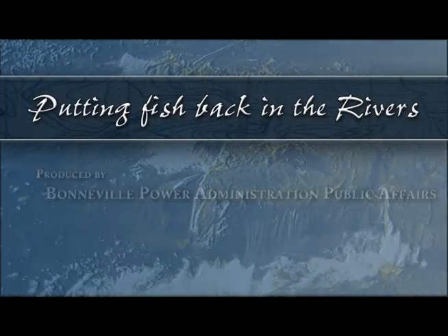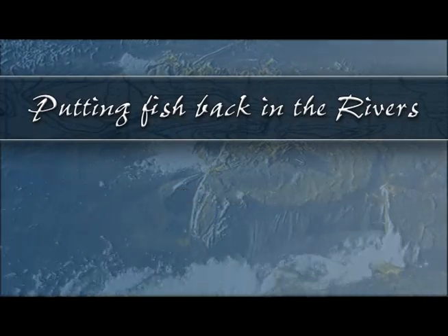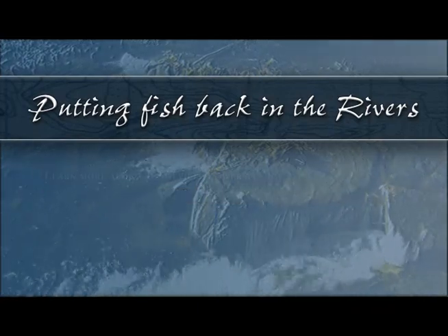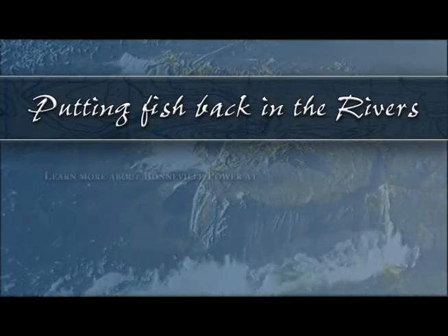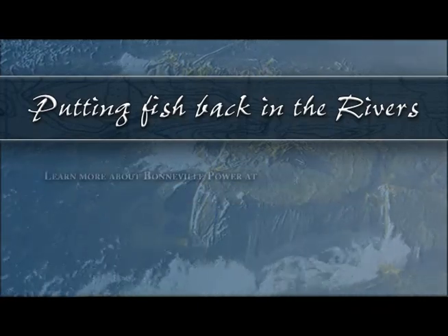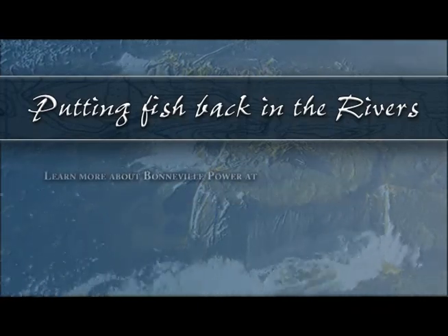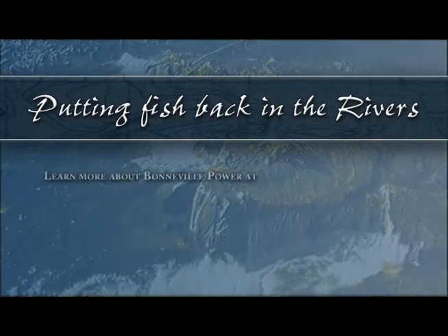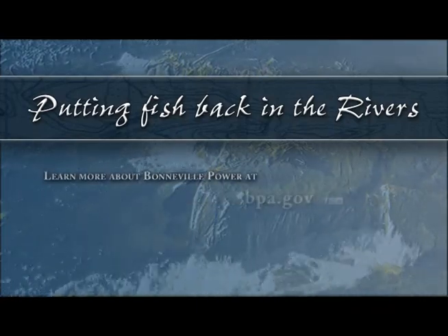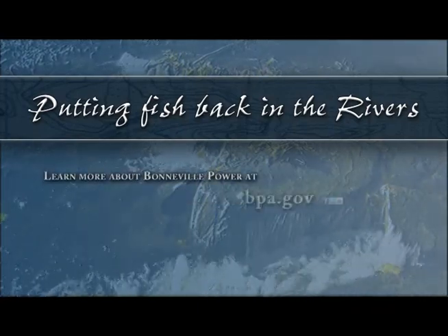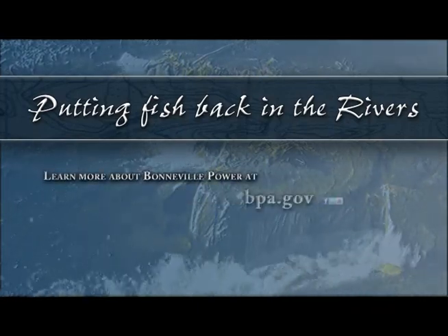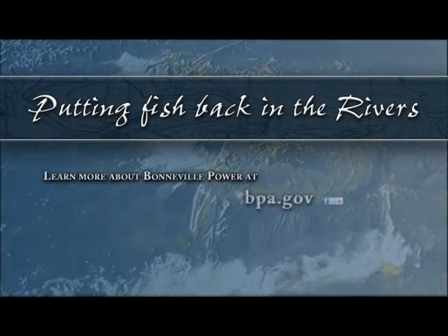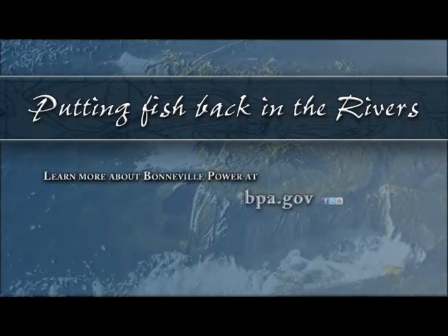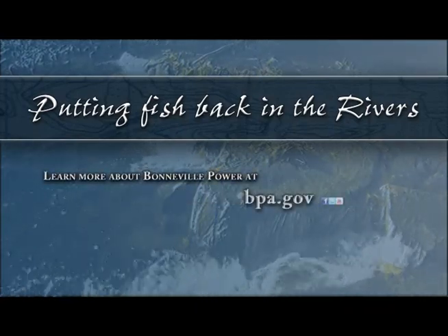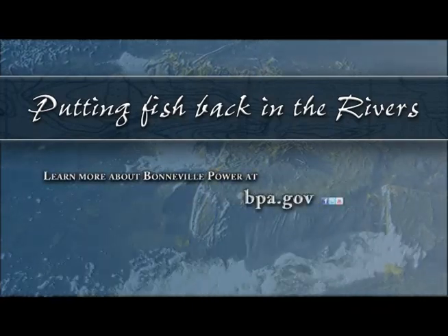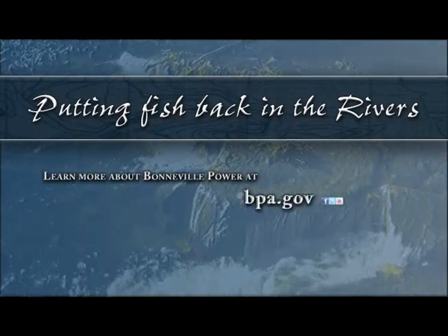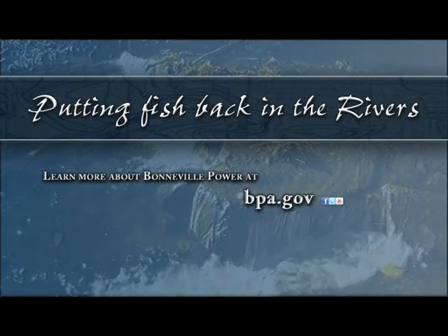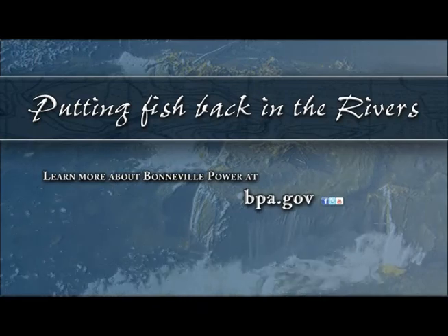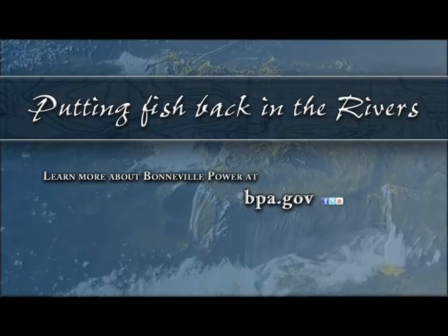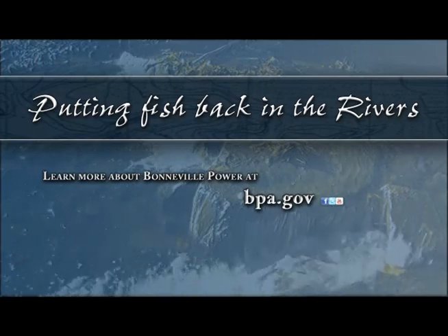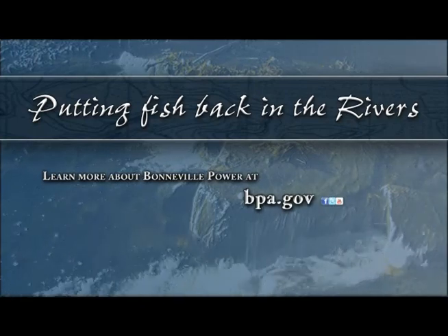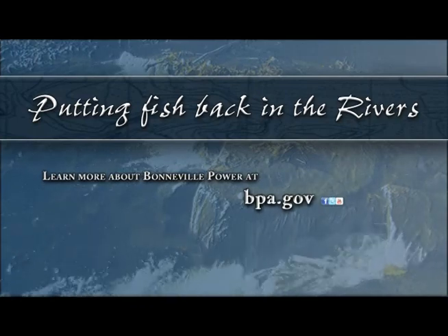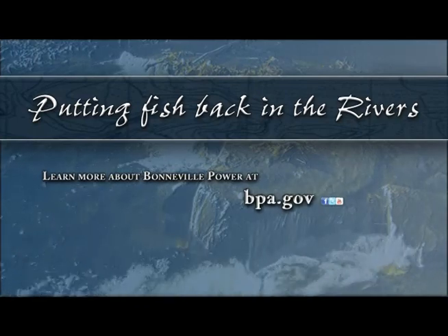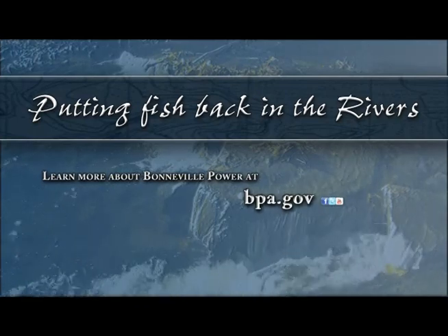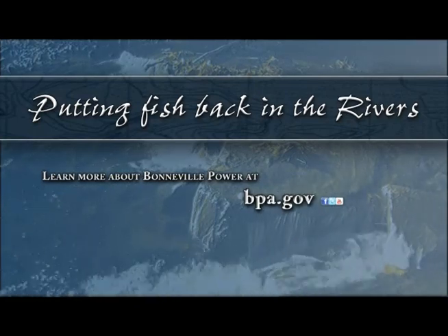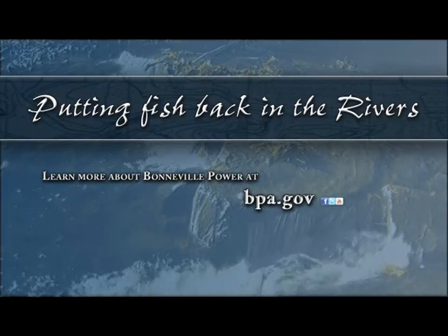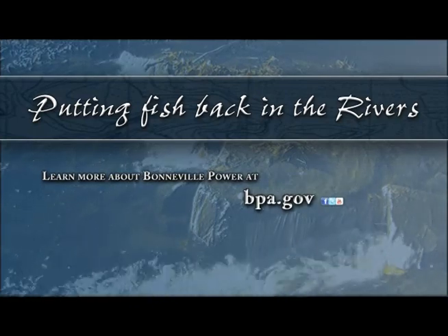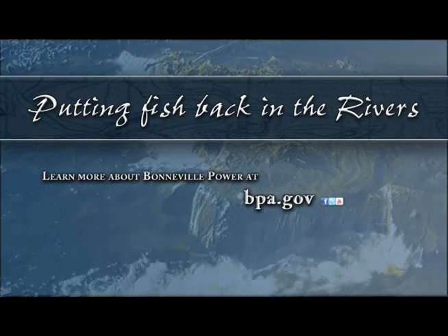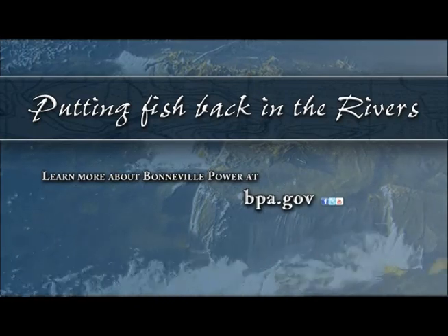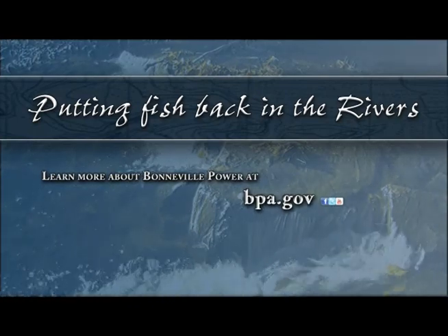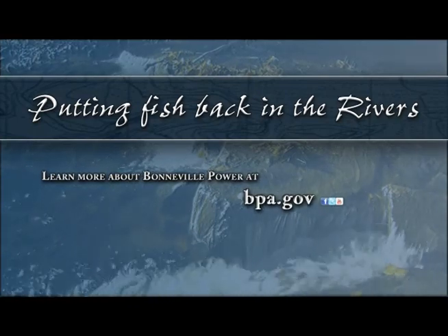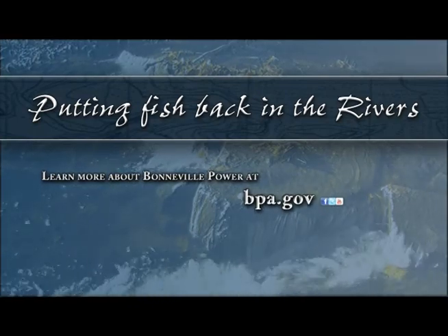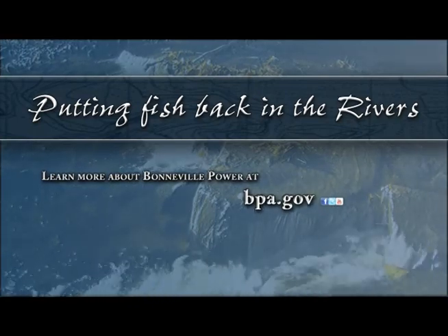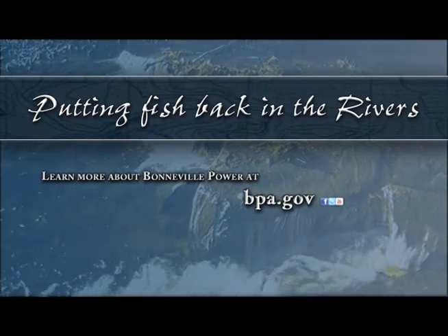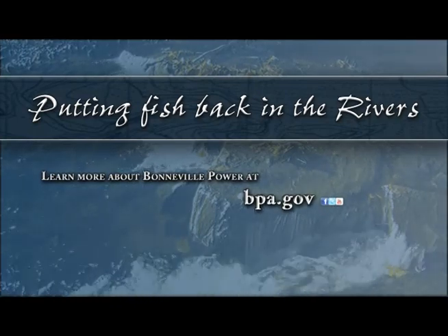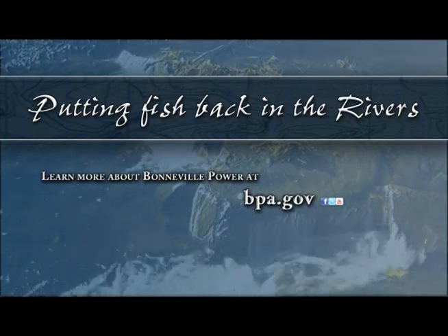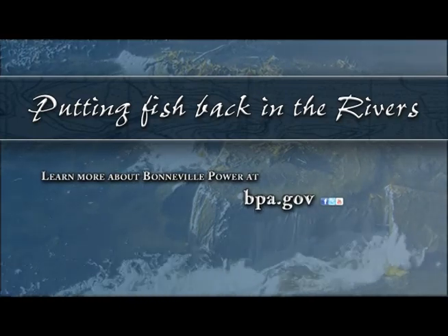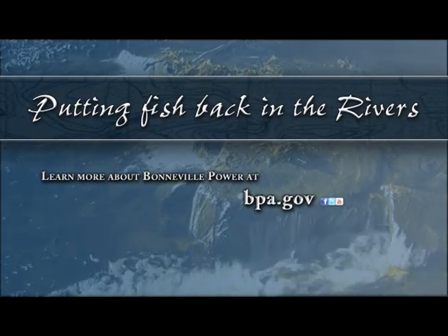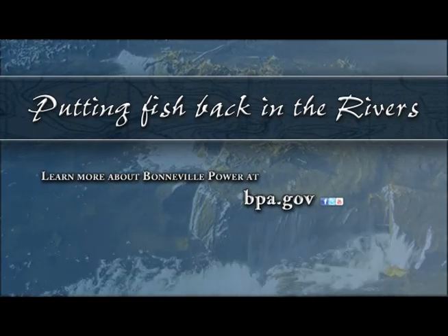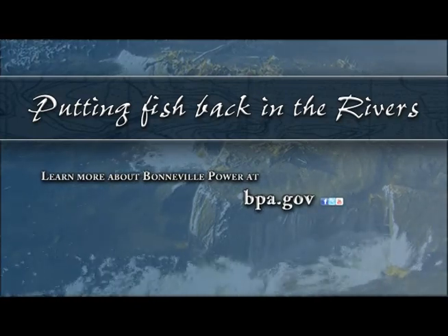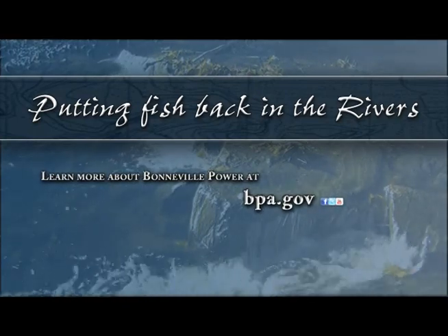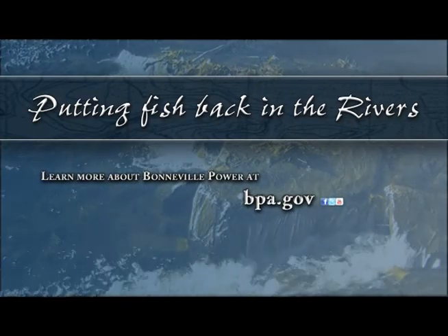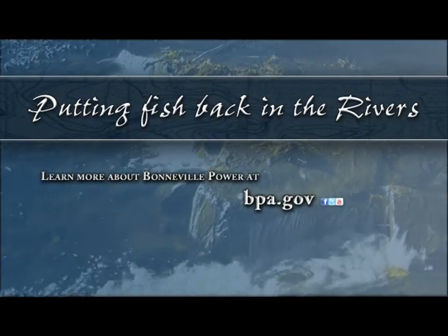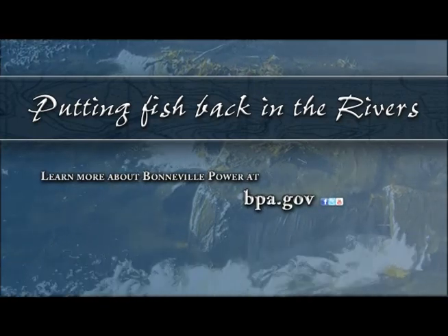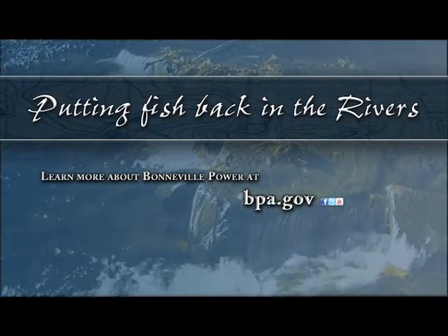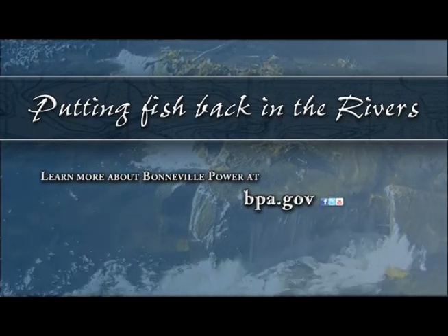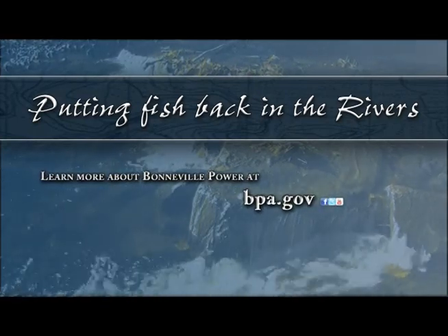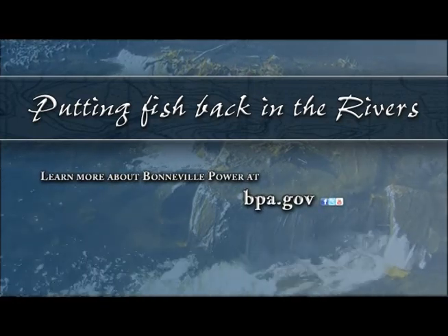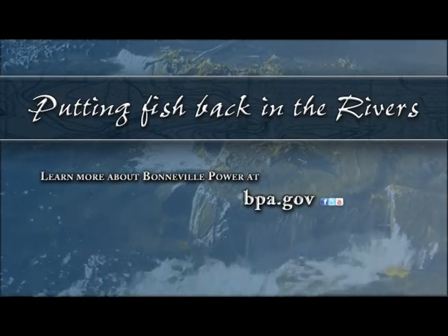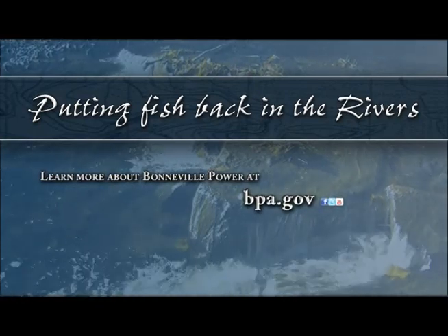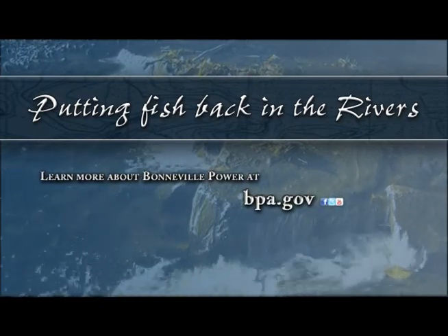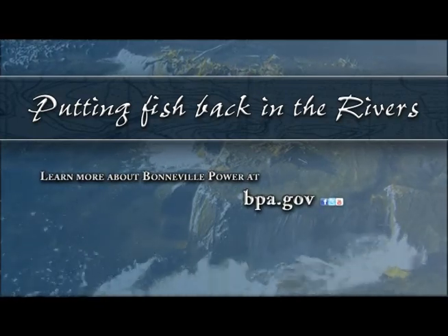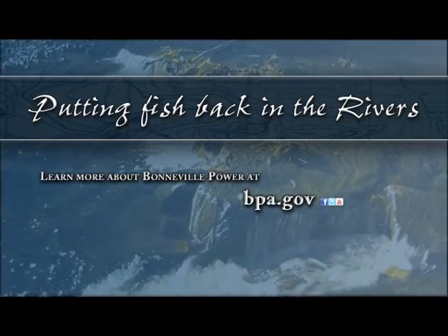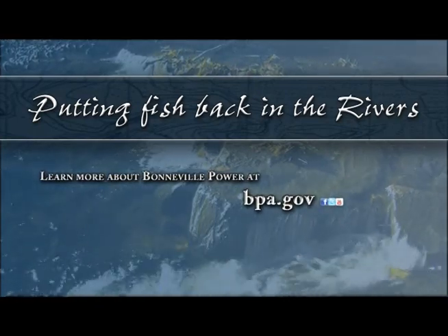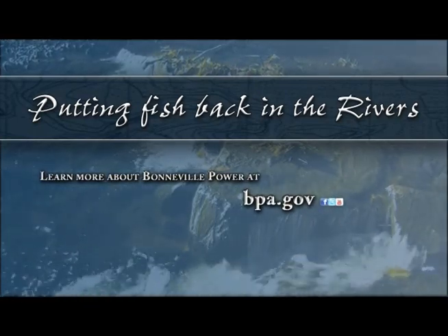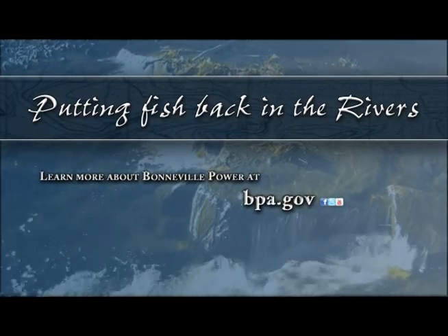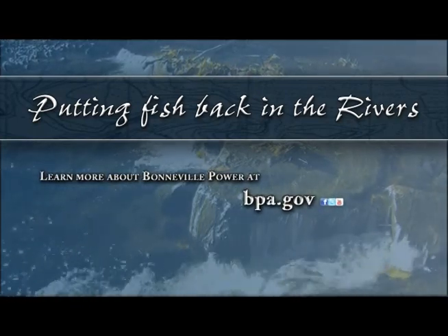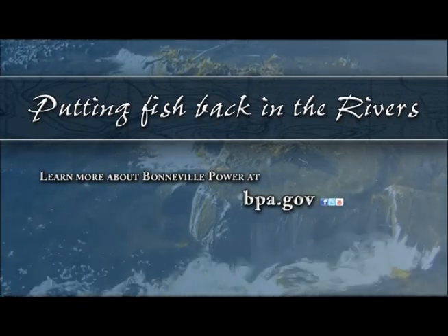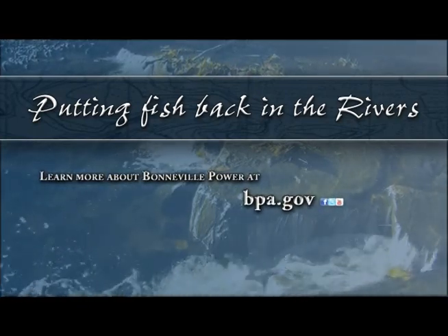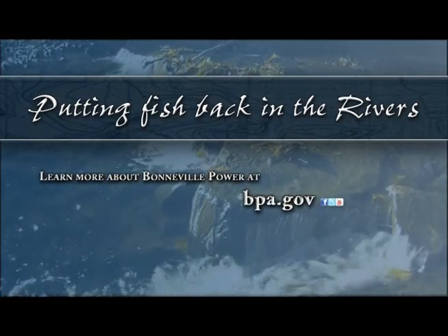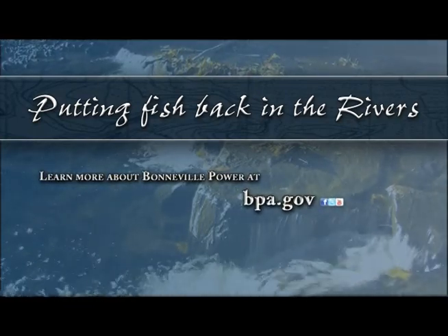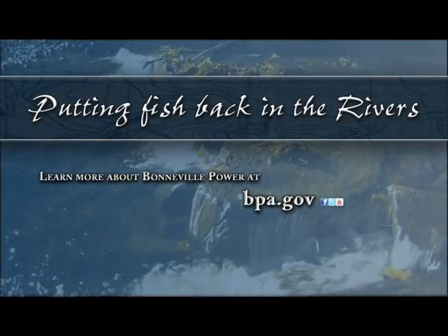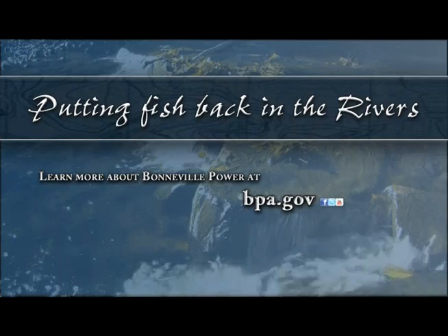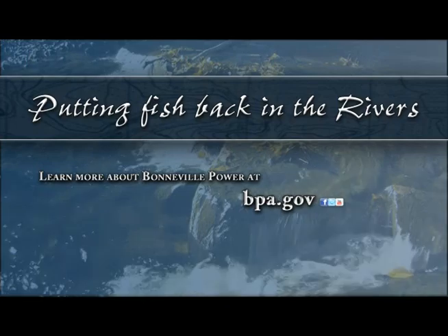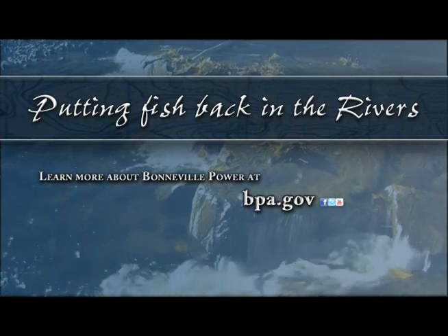You can learn more about Bonneville Power at bpa.gov, and once there, follow the links to our Facebook, Twitter, and YouTube accounts.